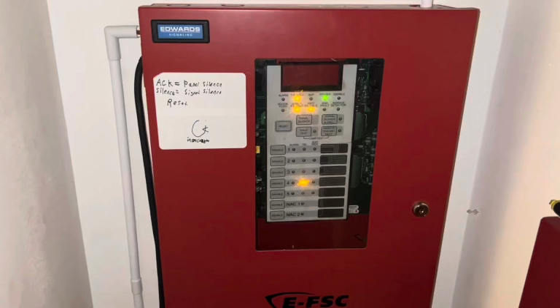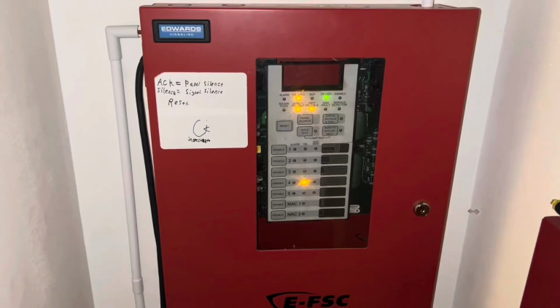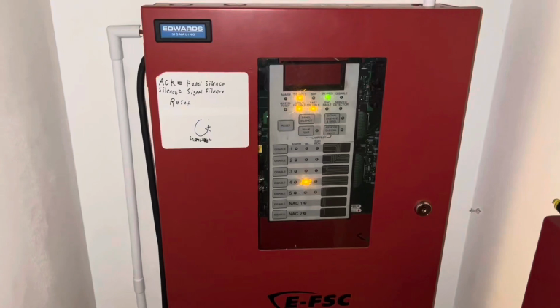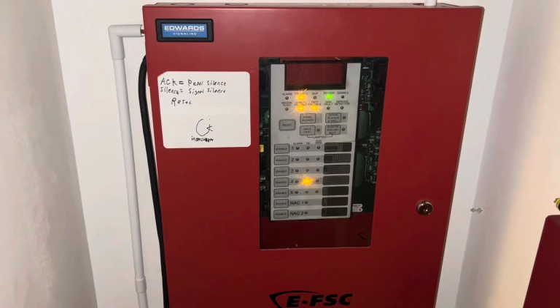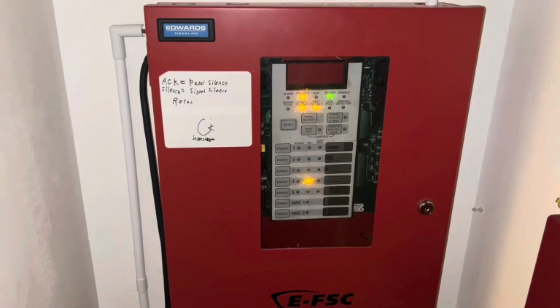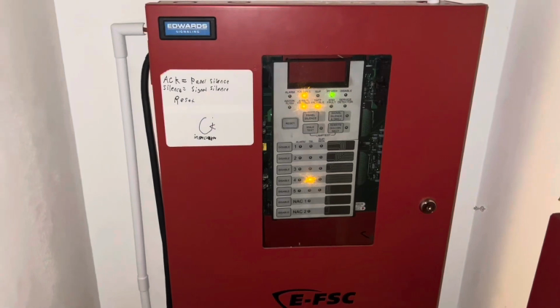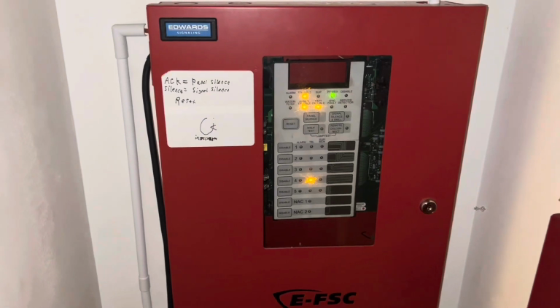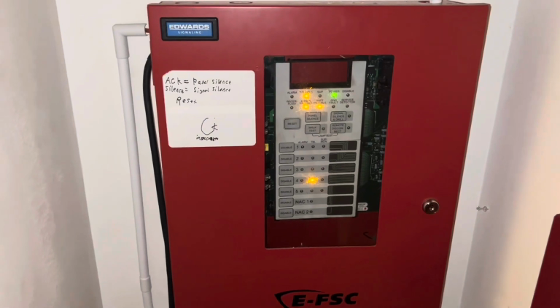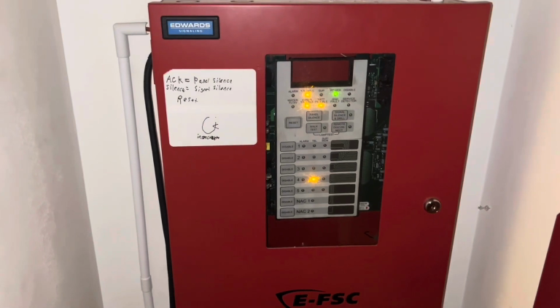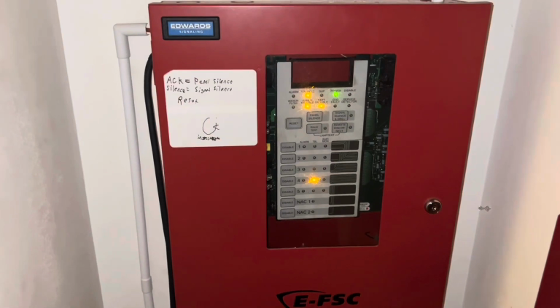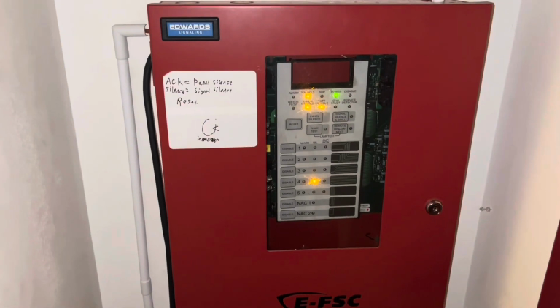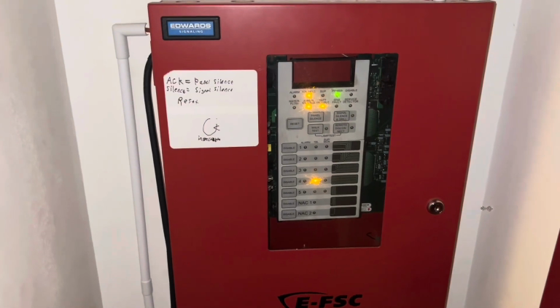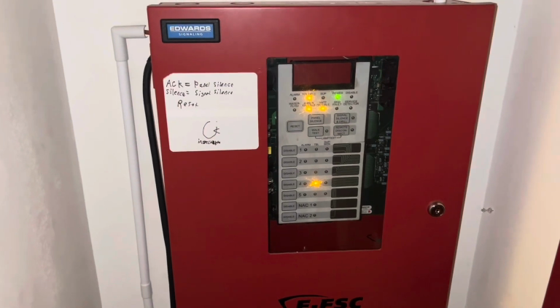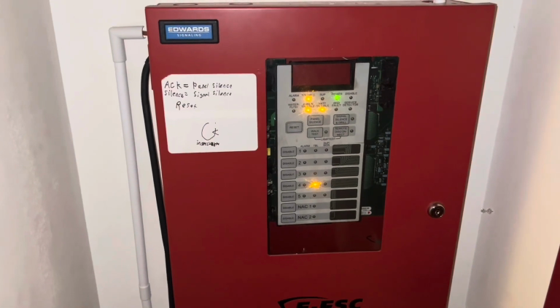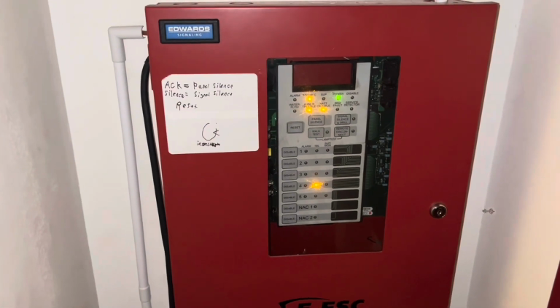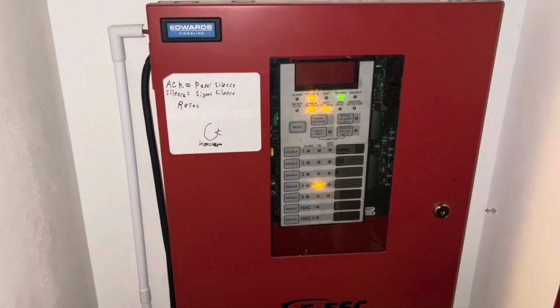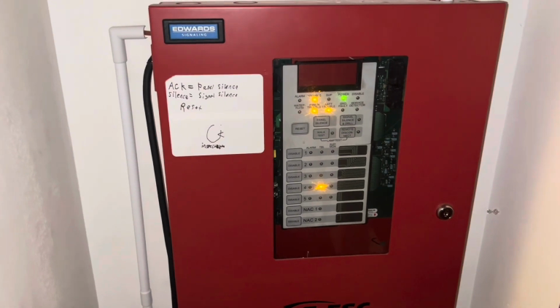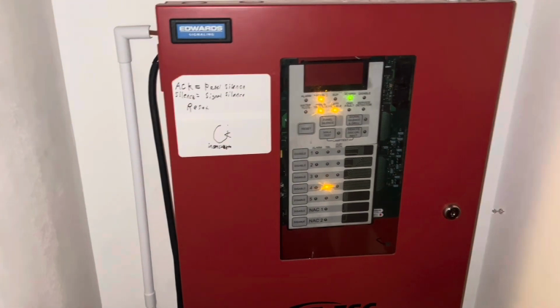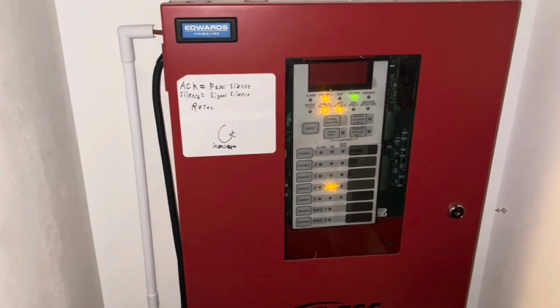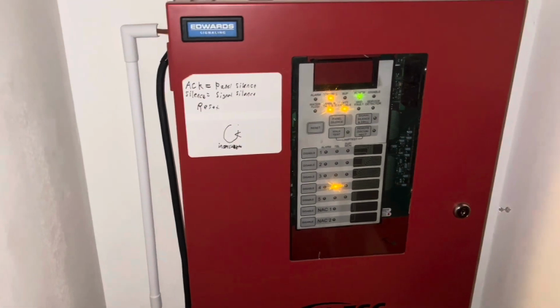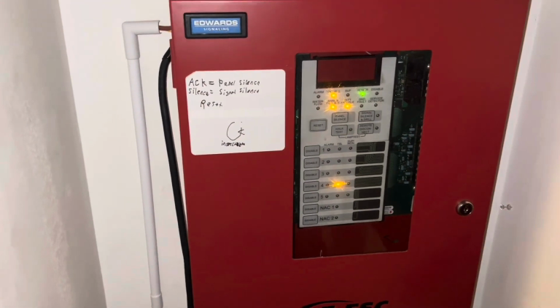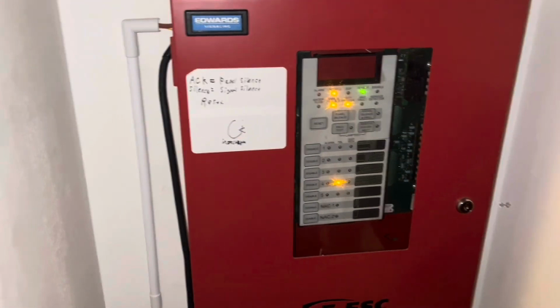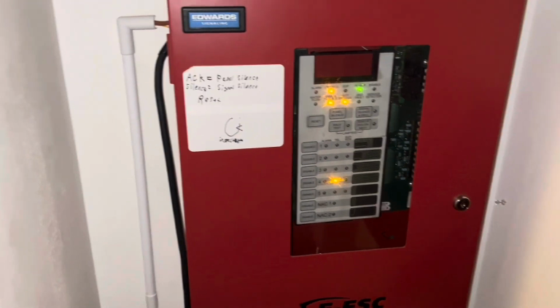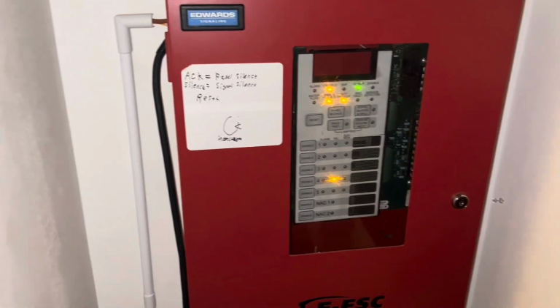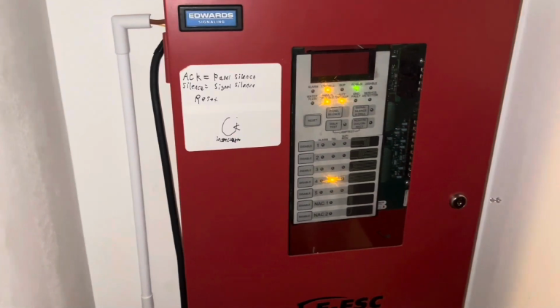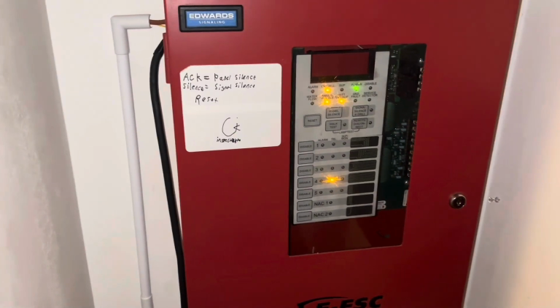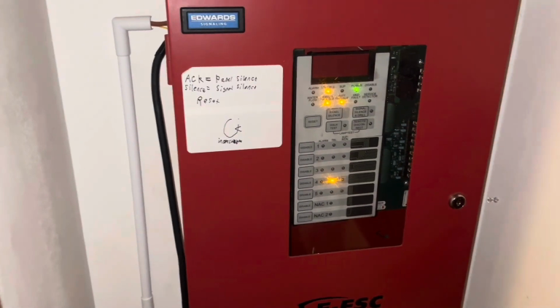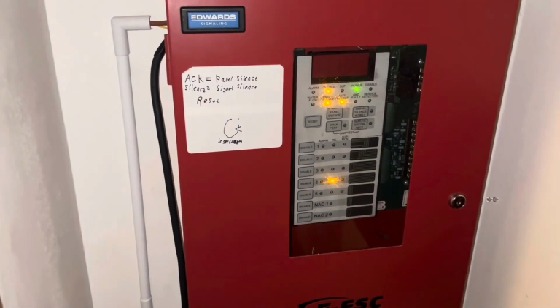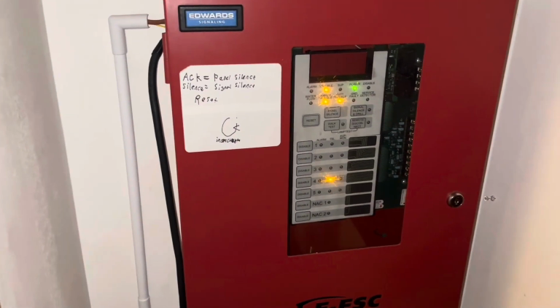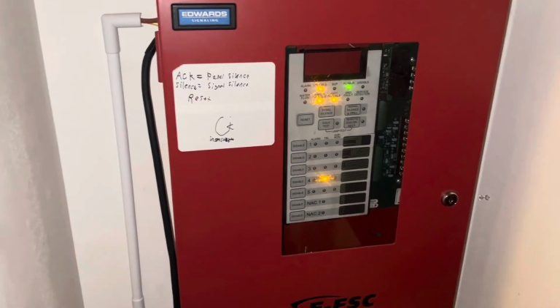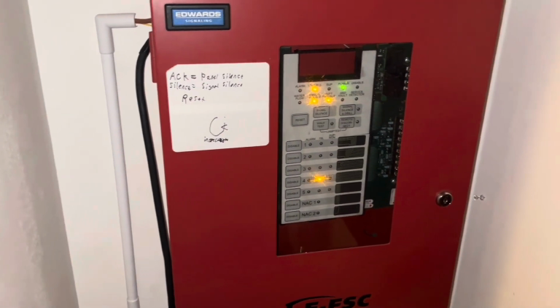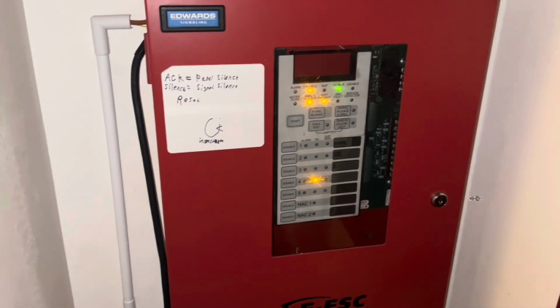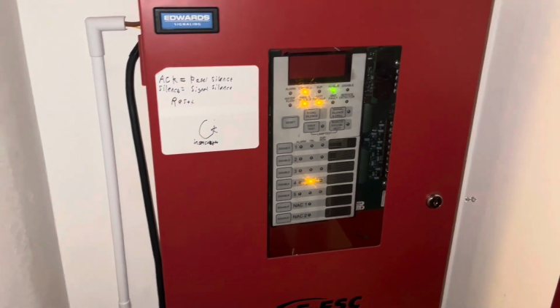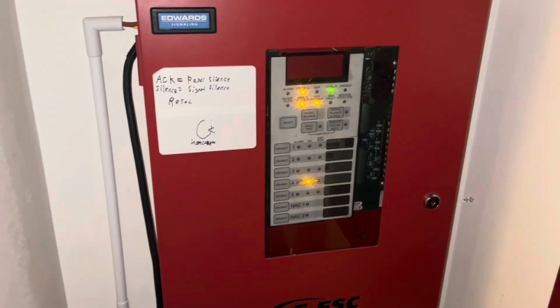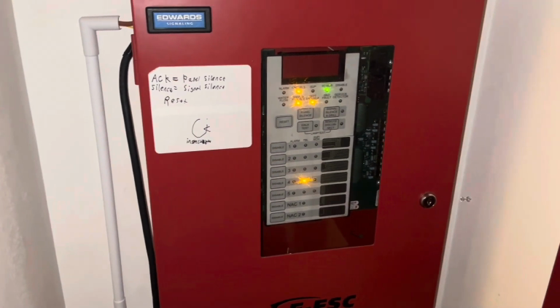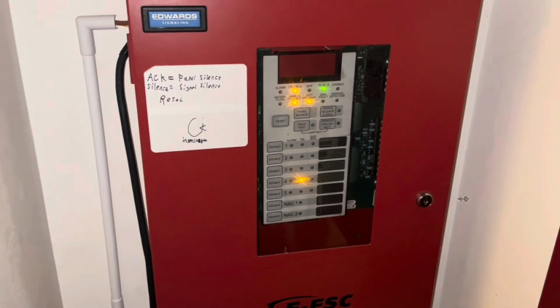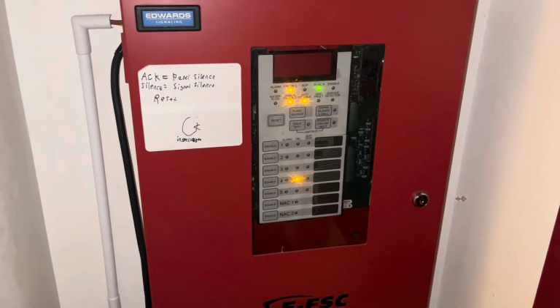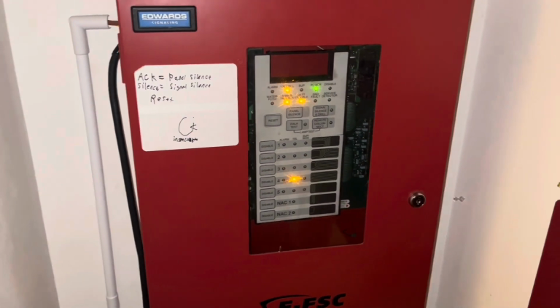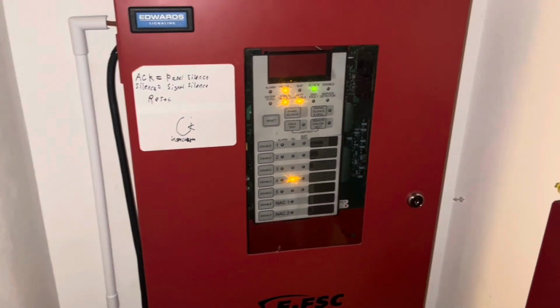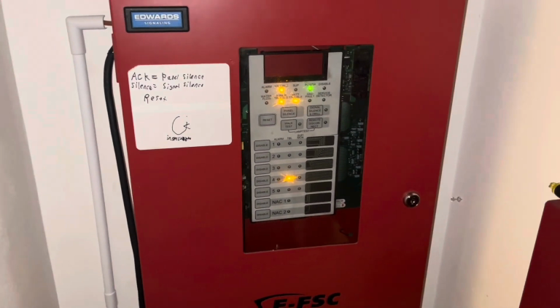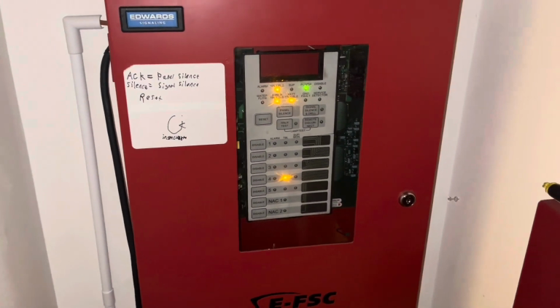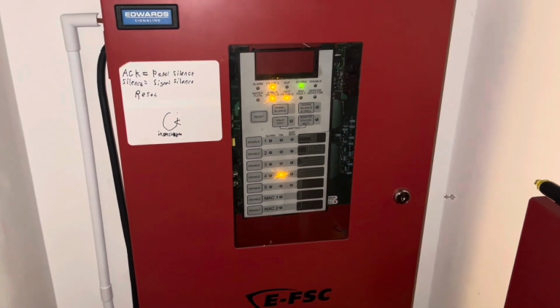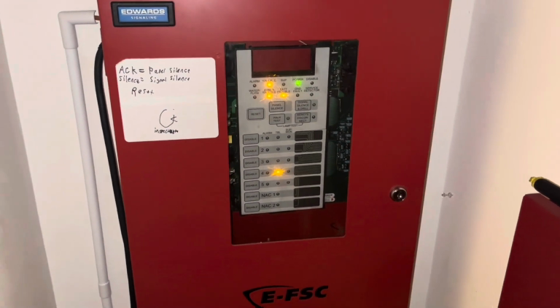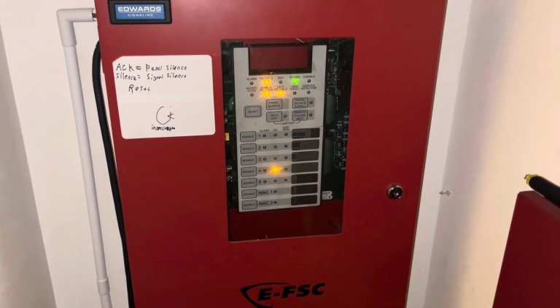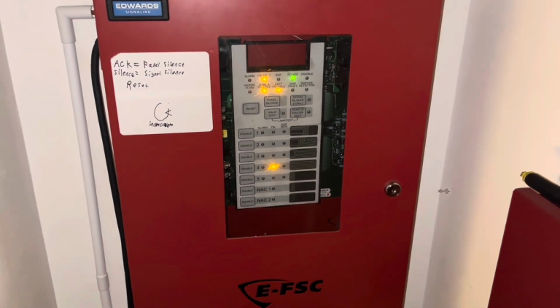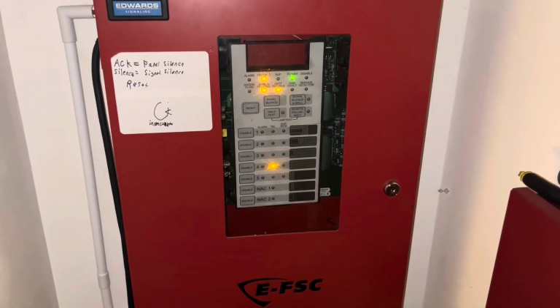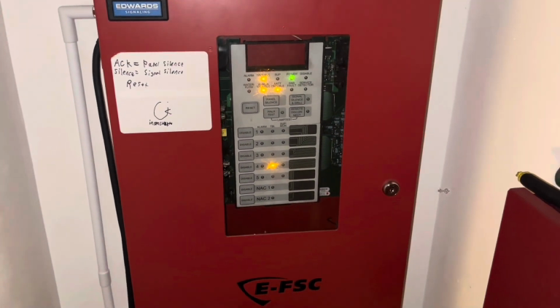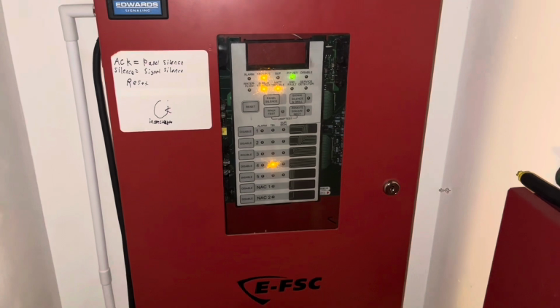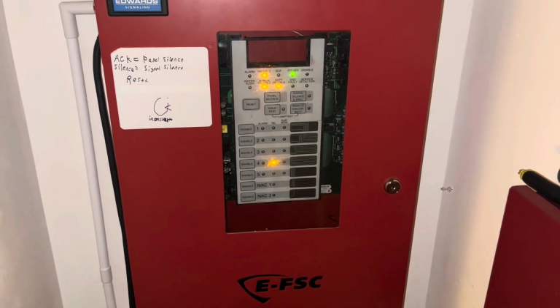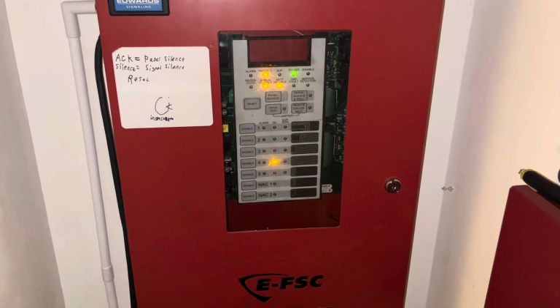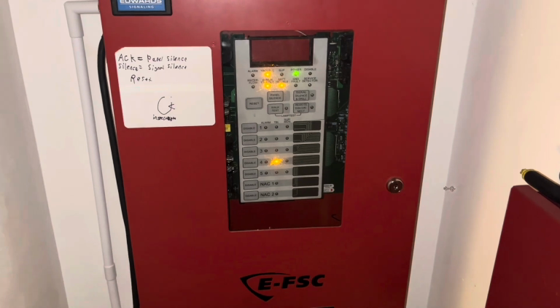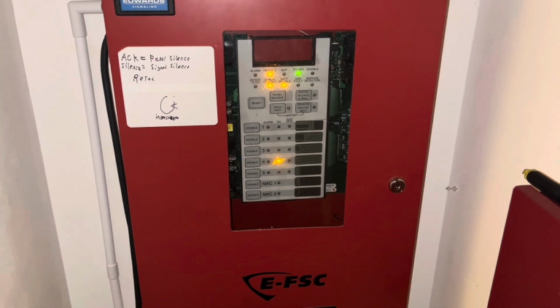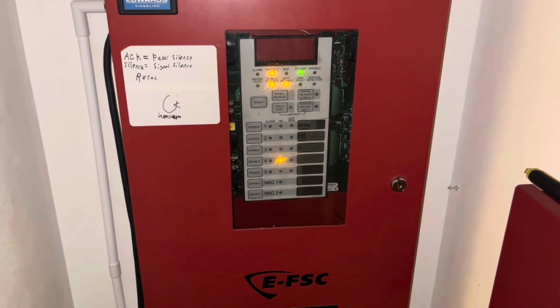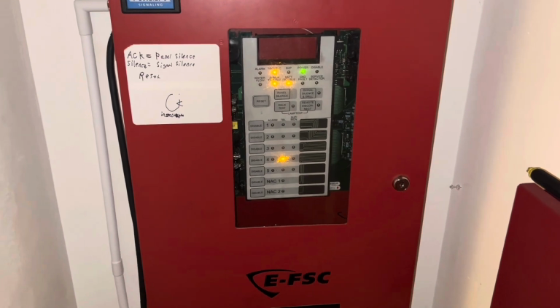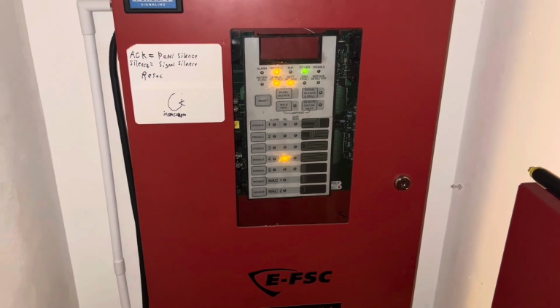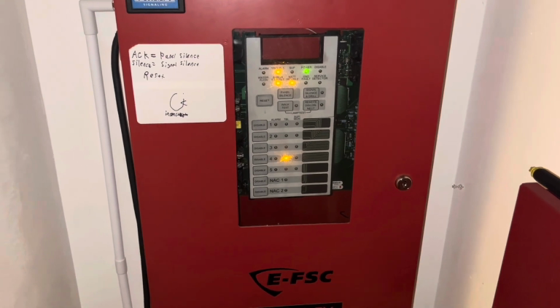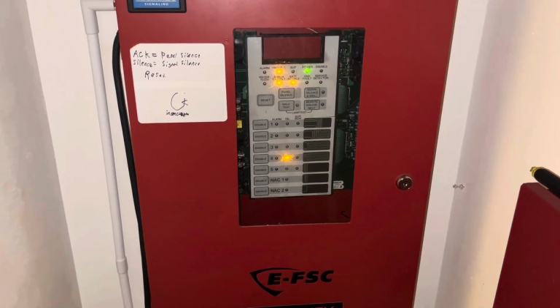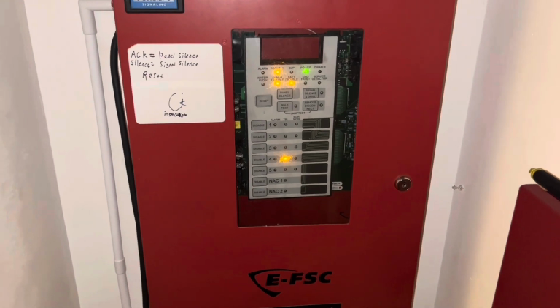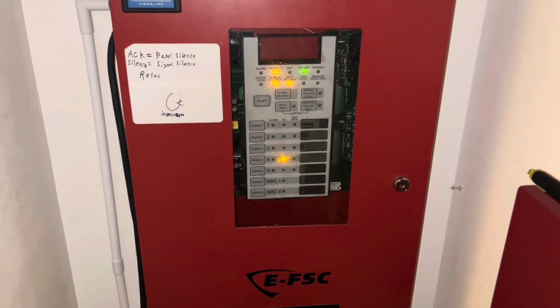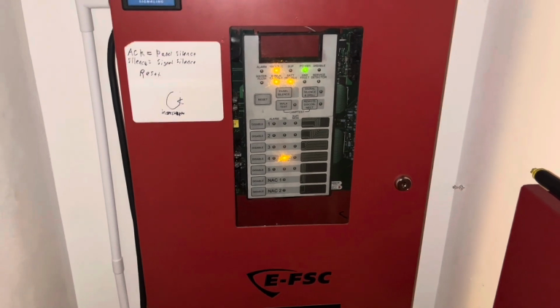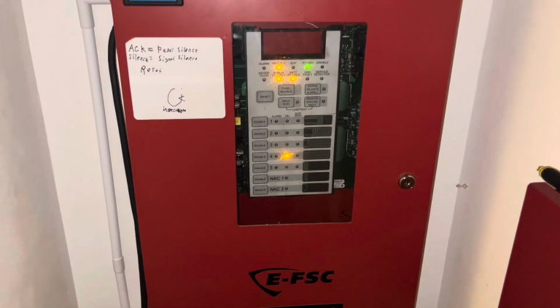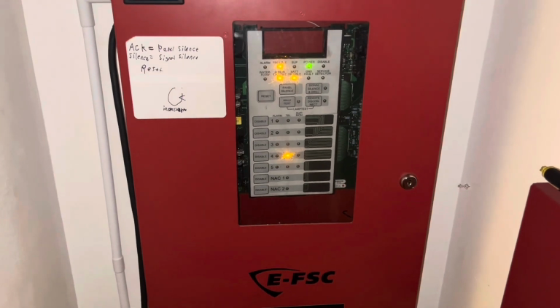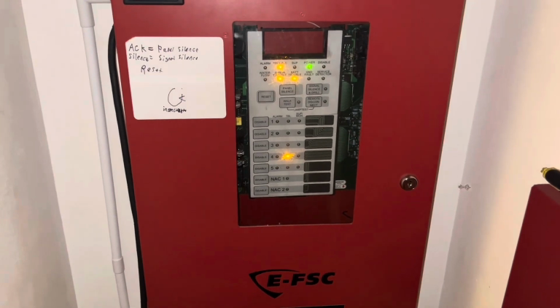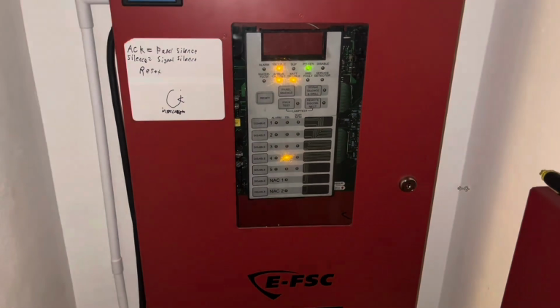Hey guys, it's me FireAlarm19122, and welcome to the very first bedroom system test. Let's get right into the video.